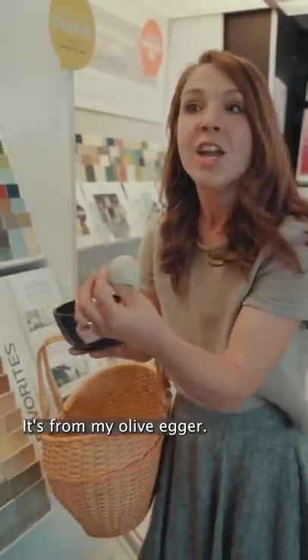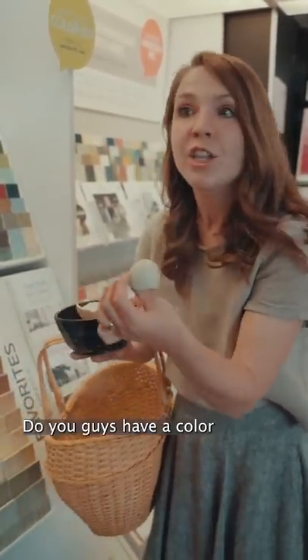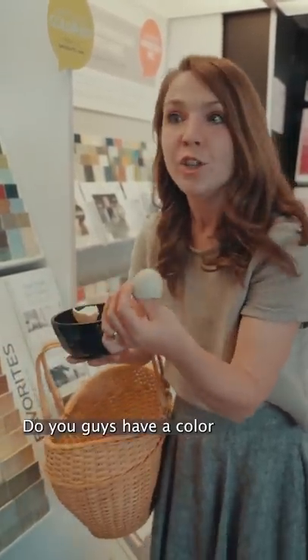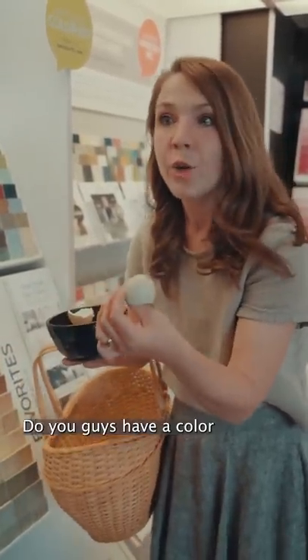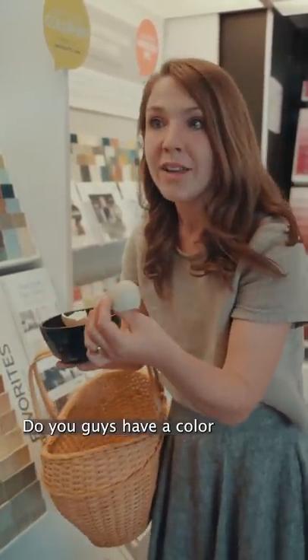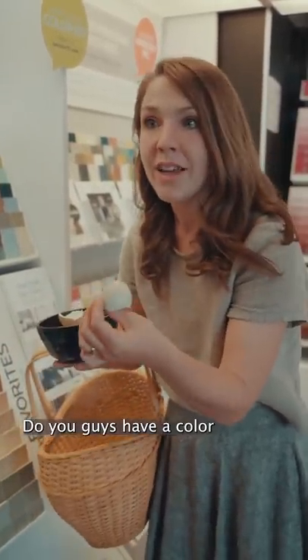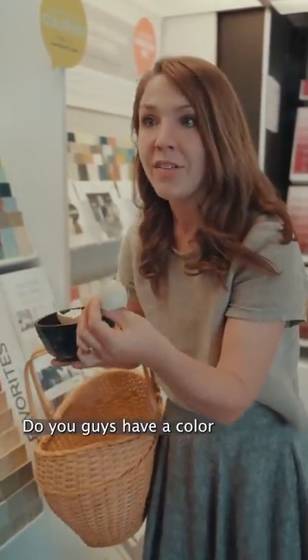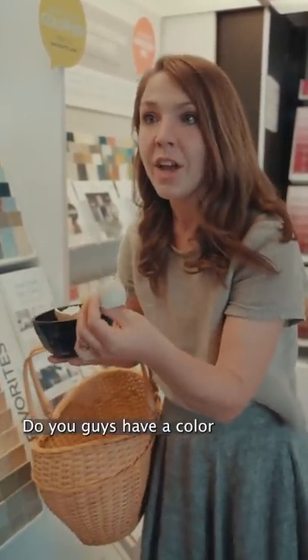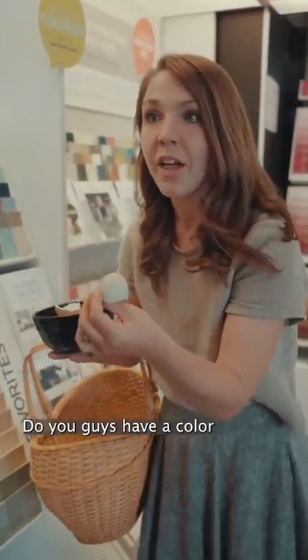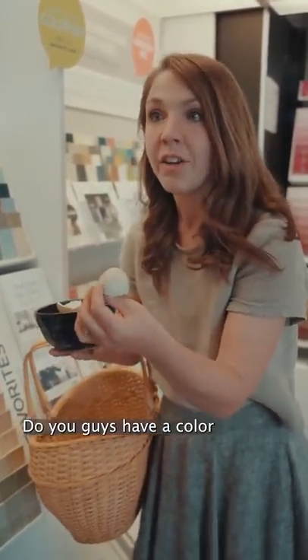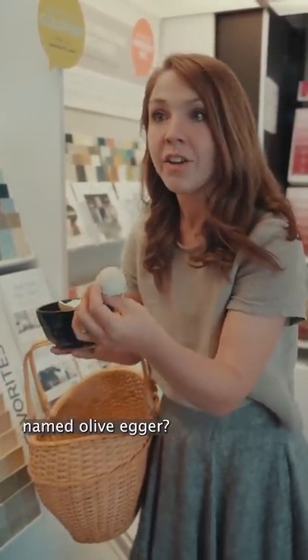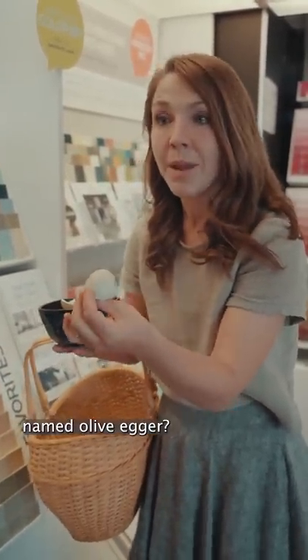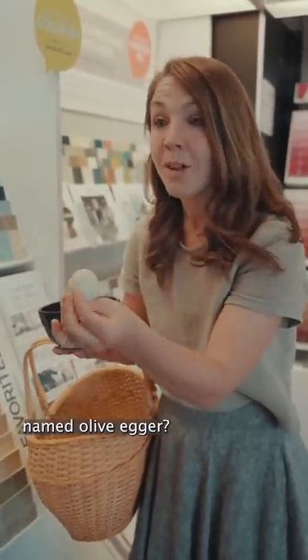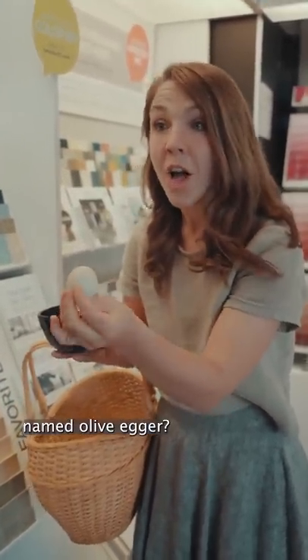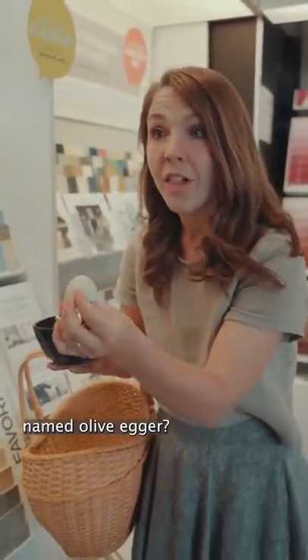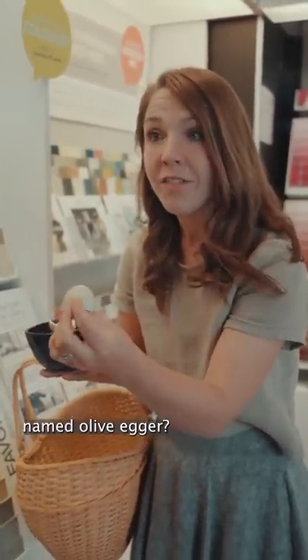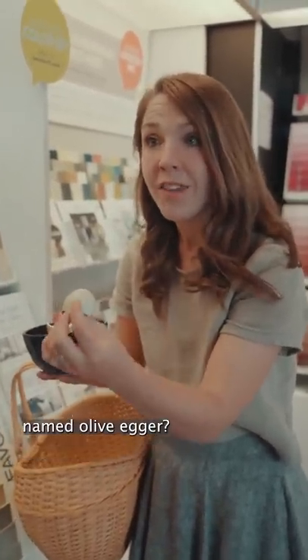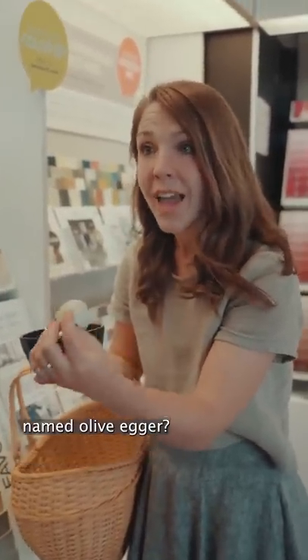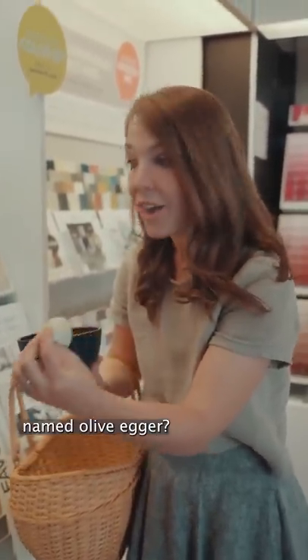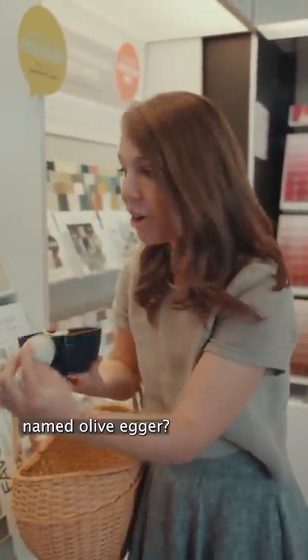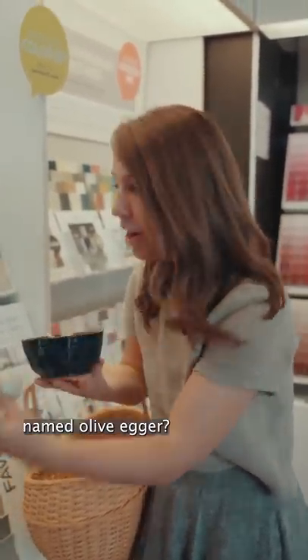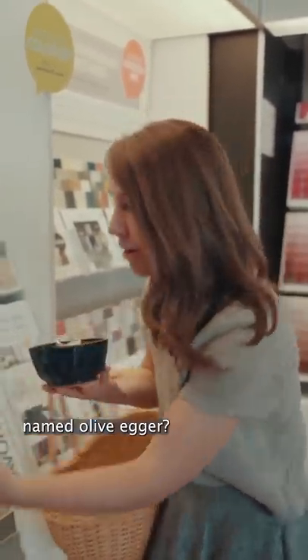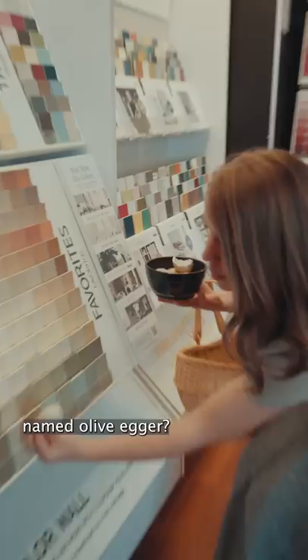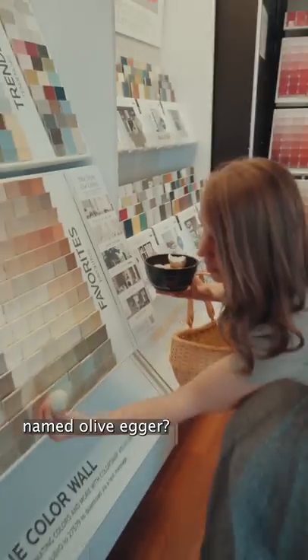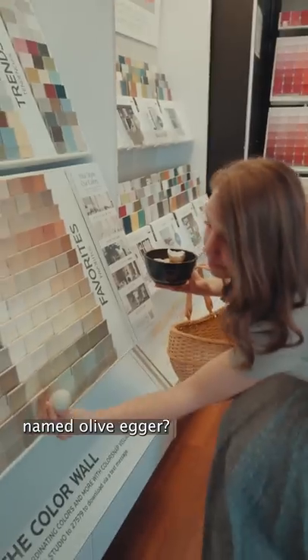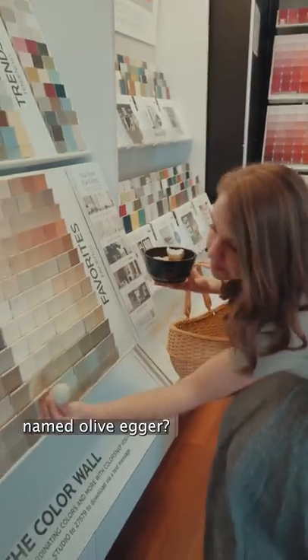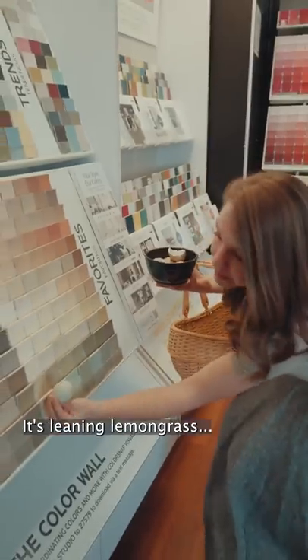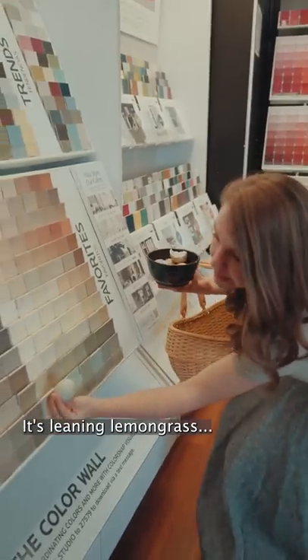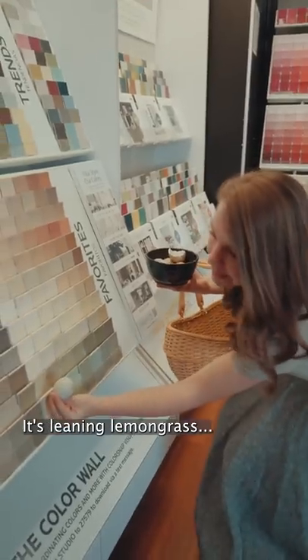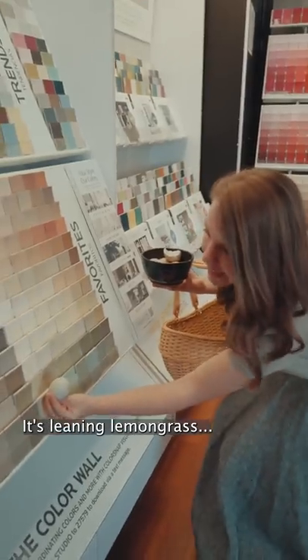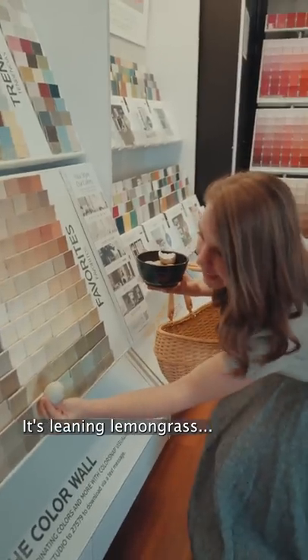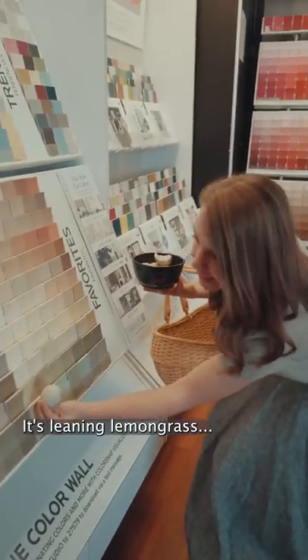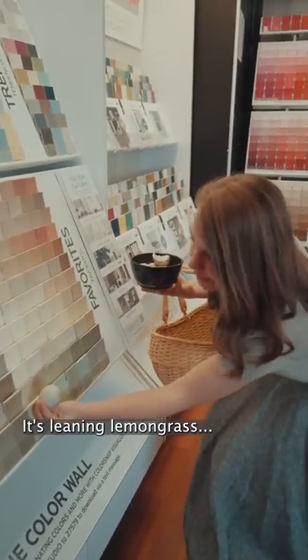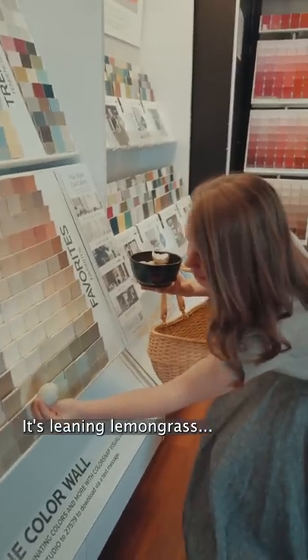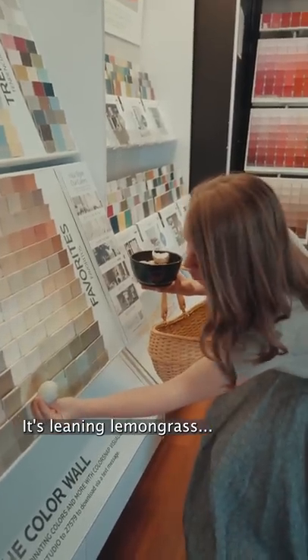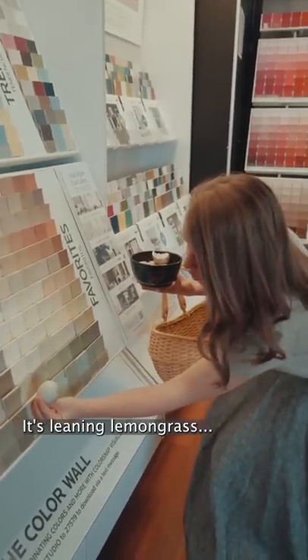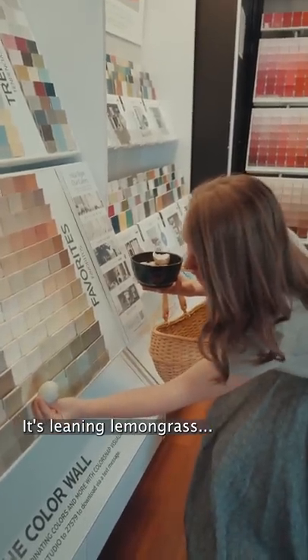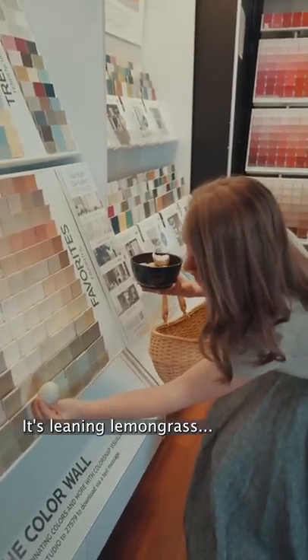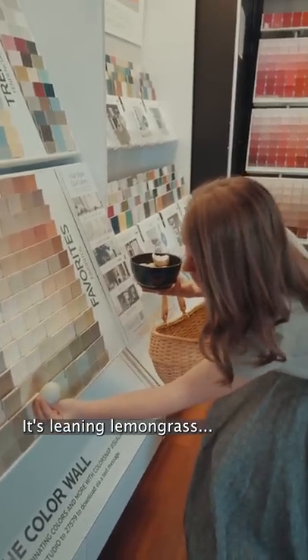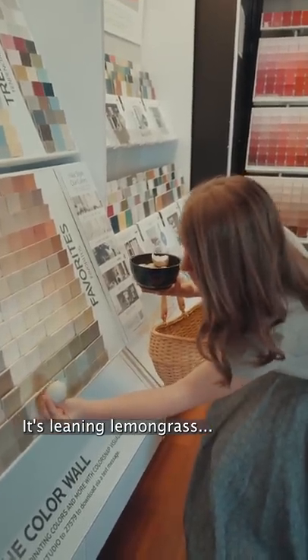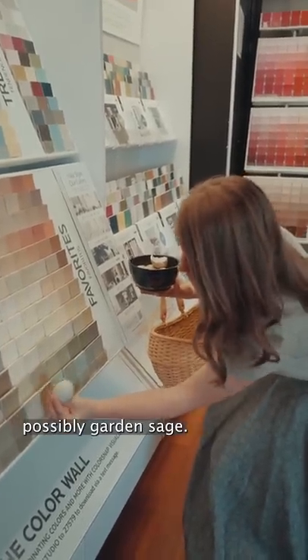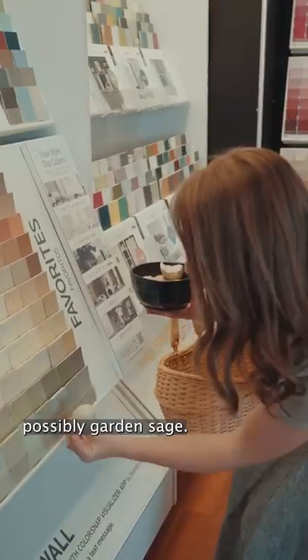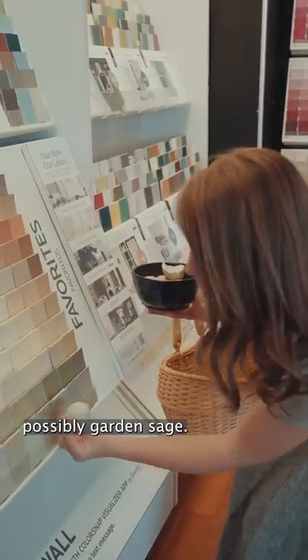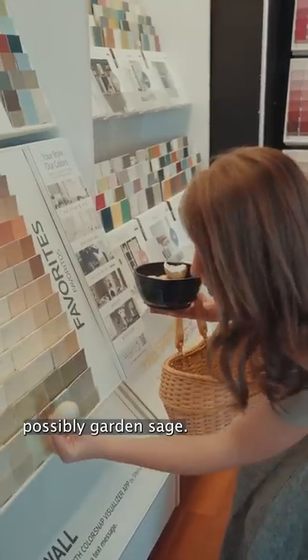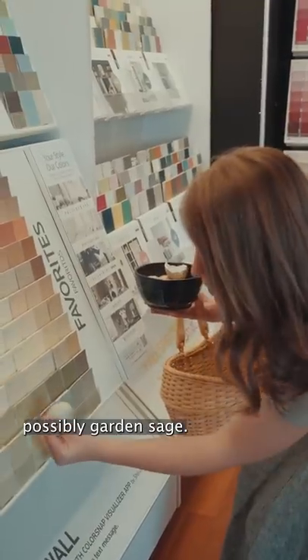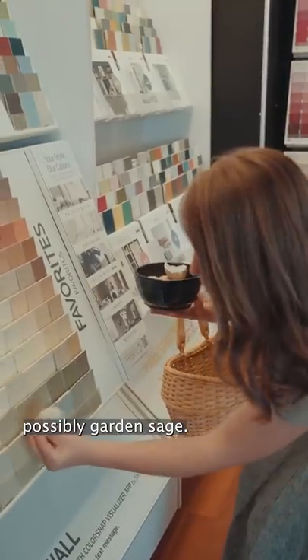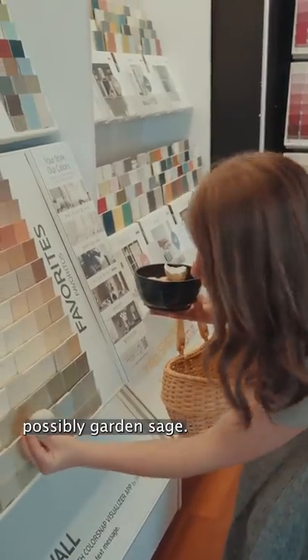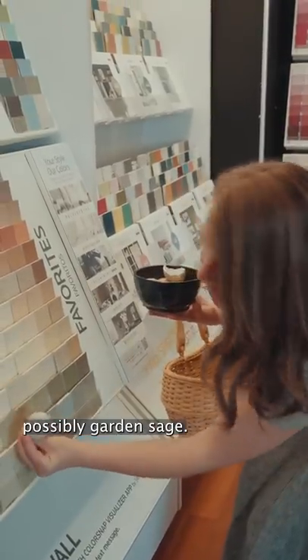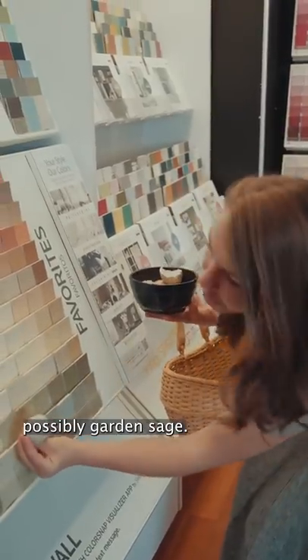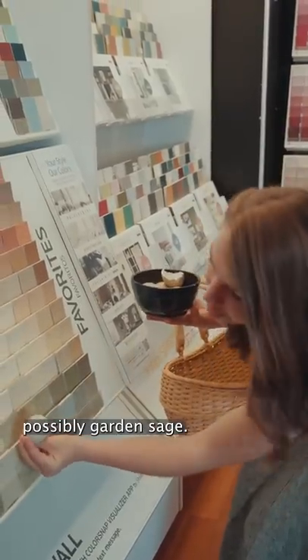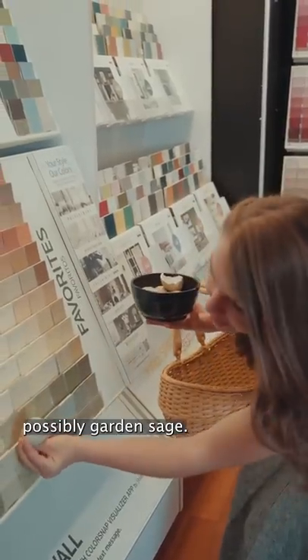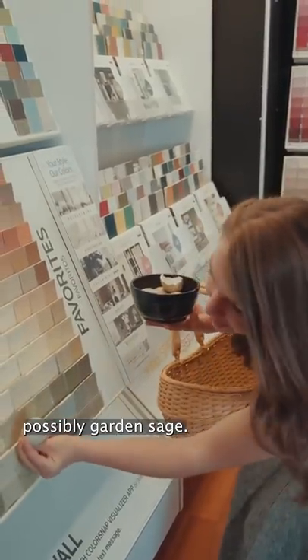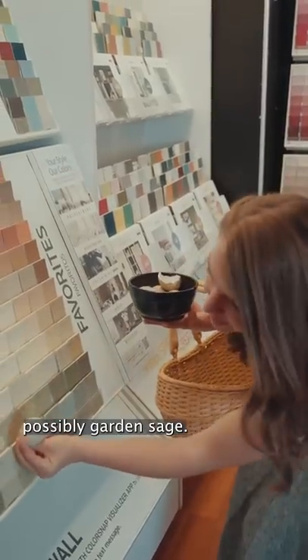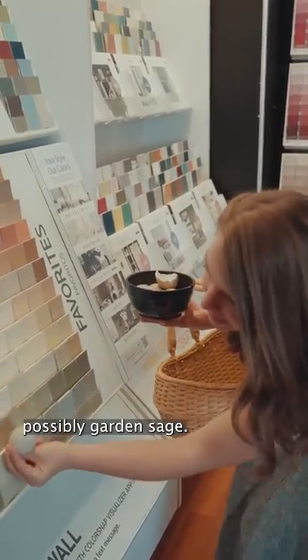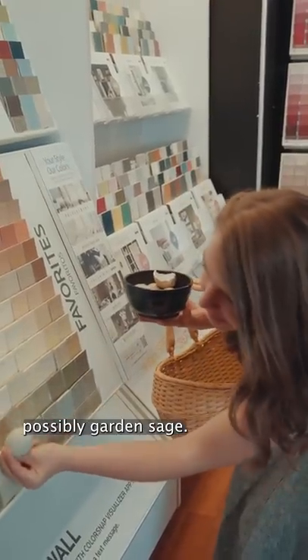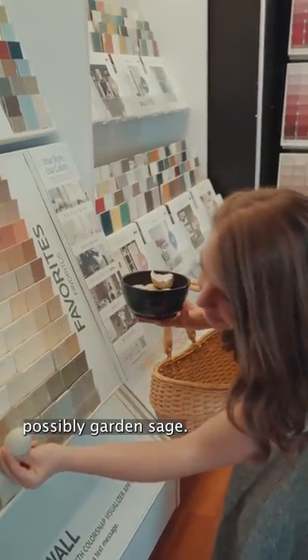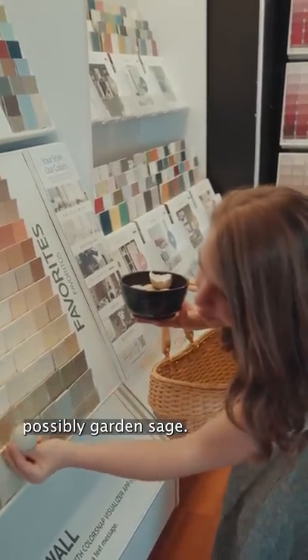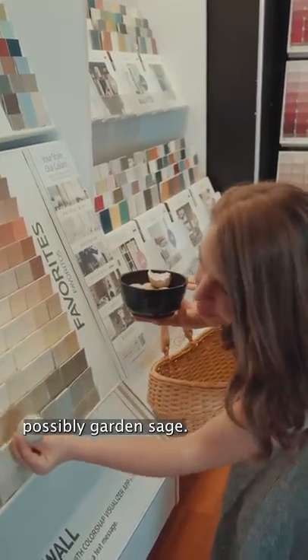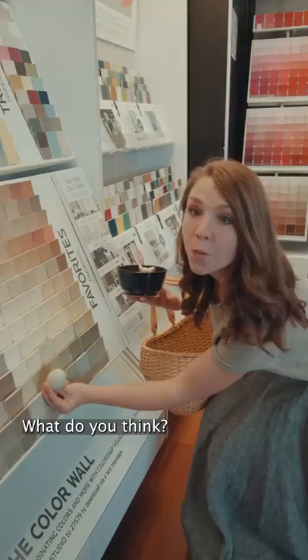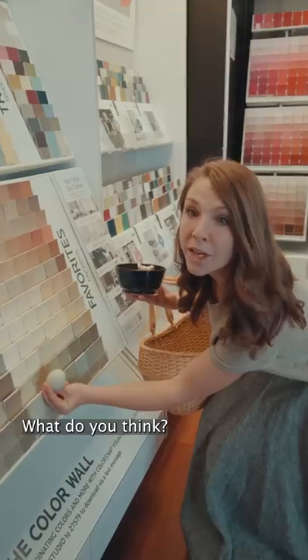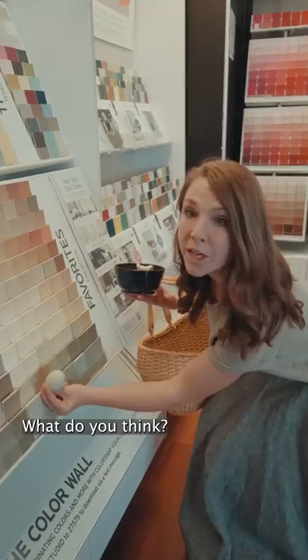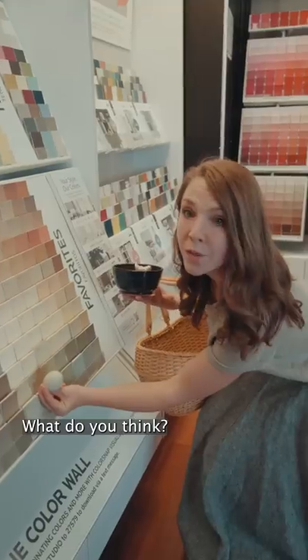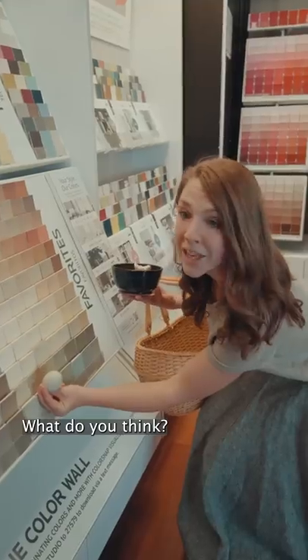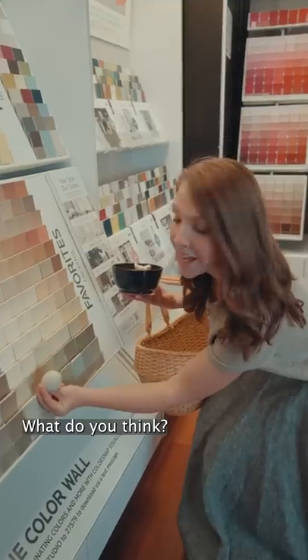Do you guys have a color named Olive Egger? It's leaning lemon grass. Possibly garden sage. What do you think?